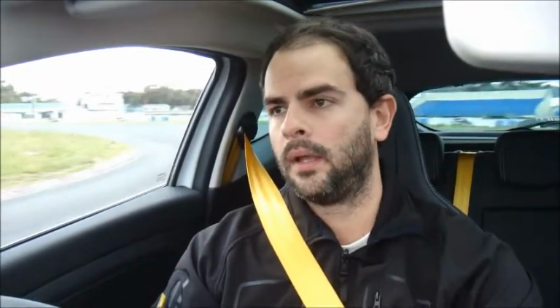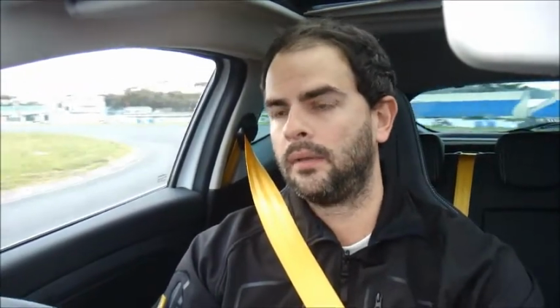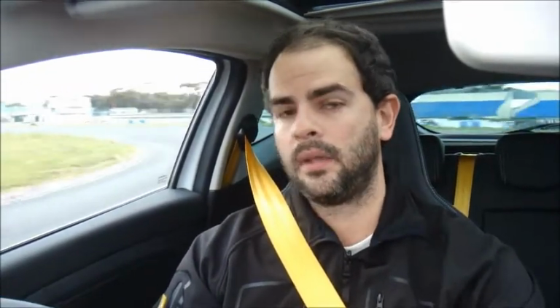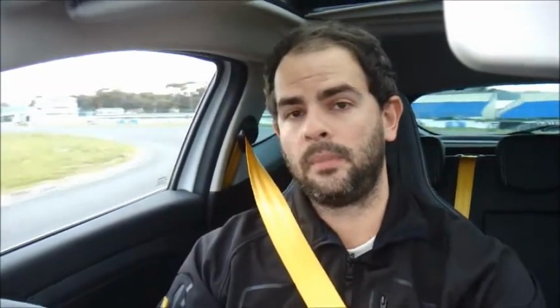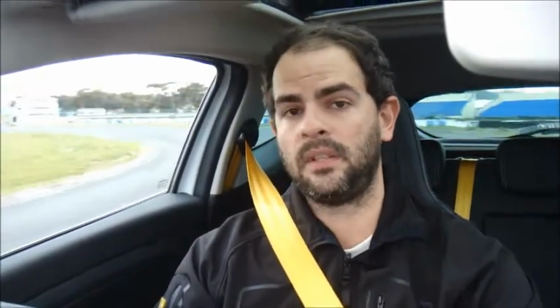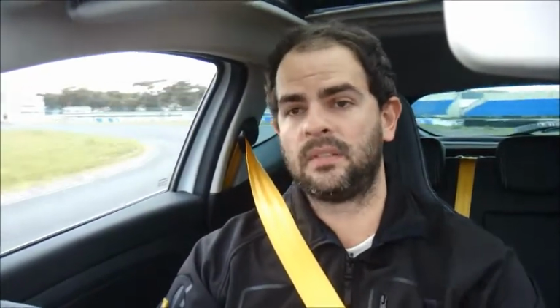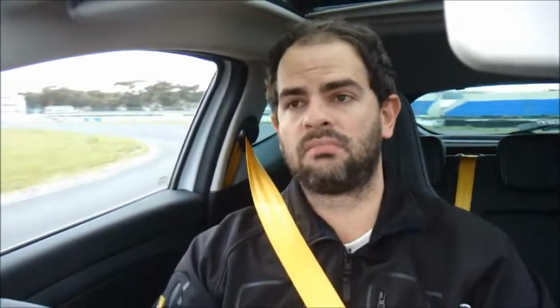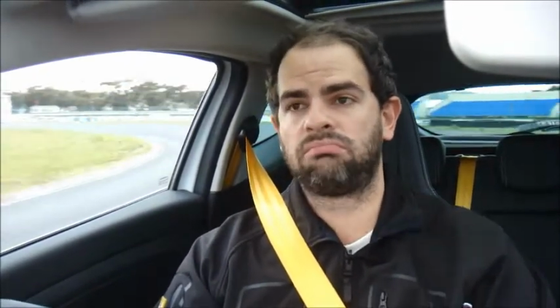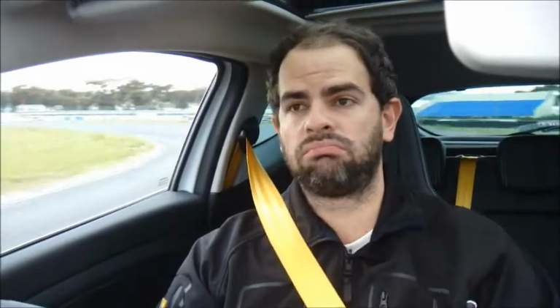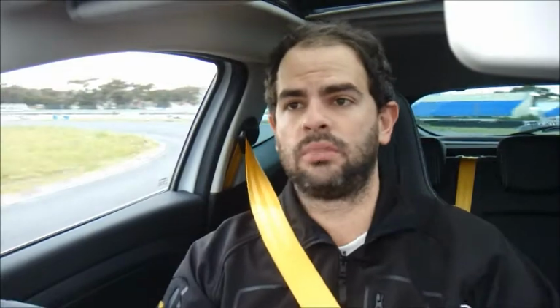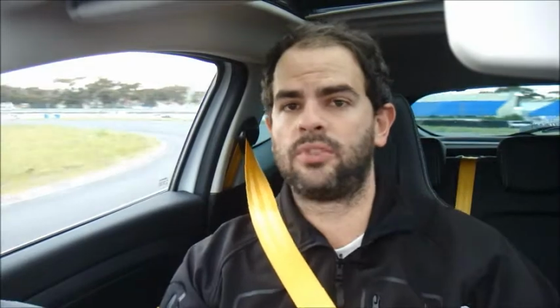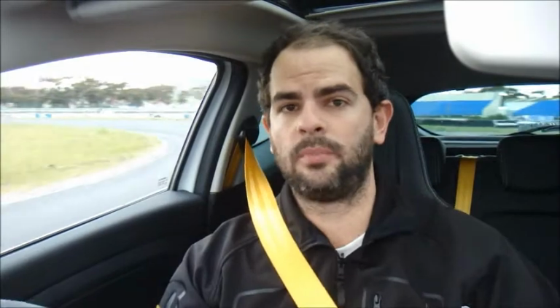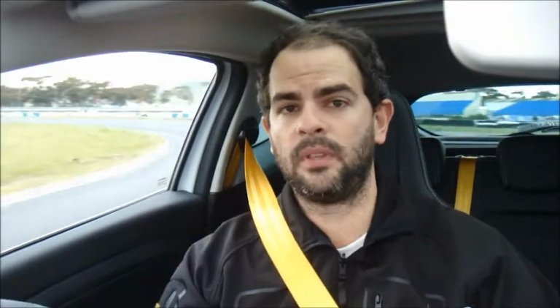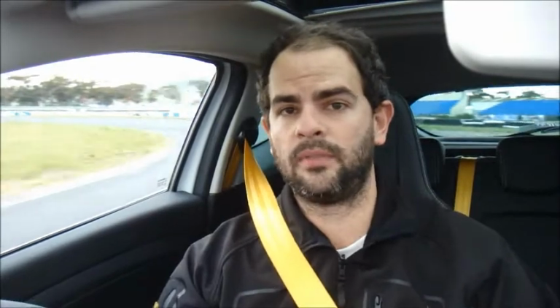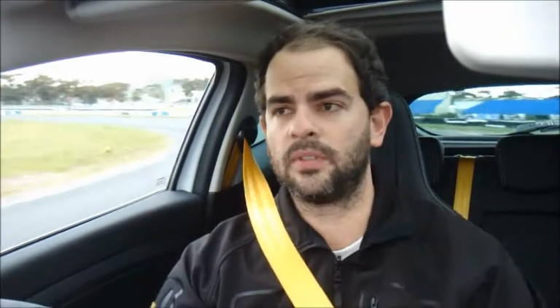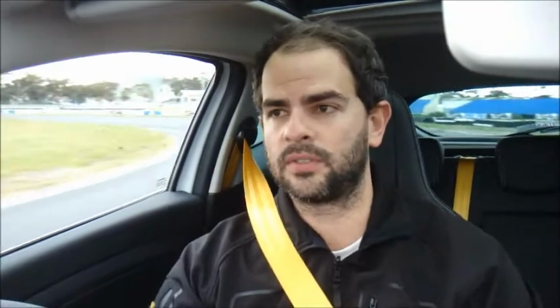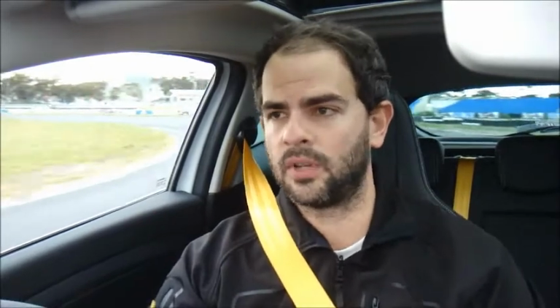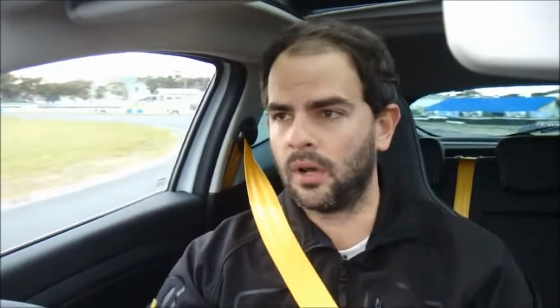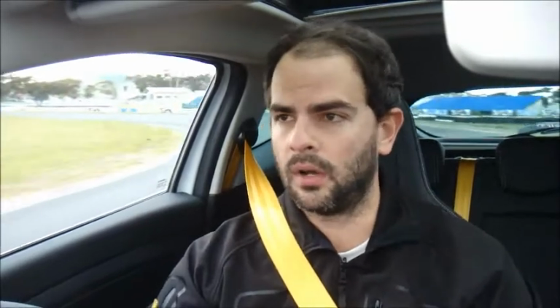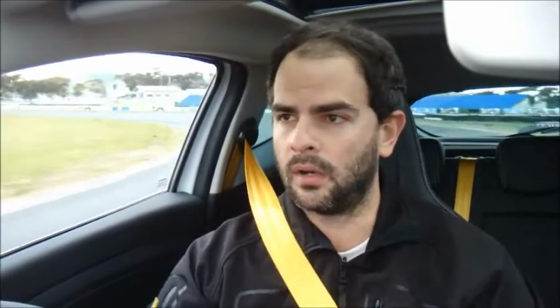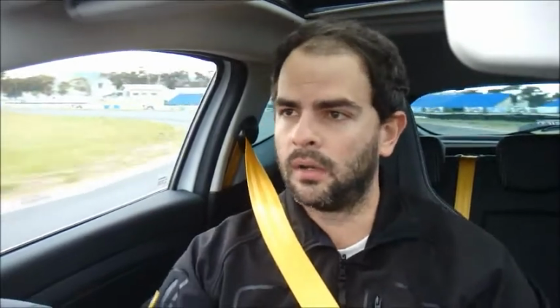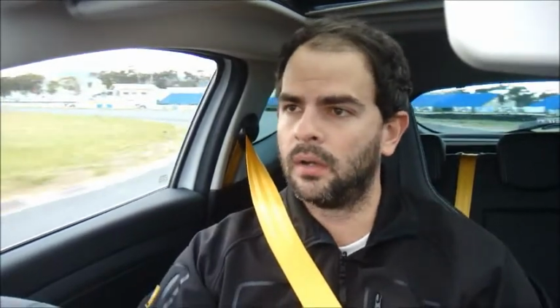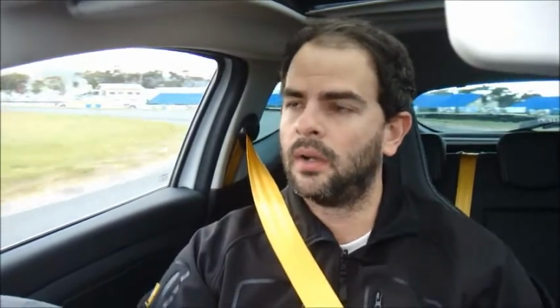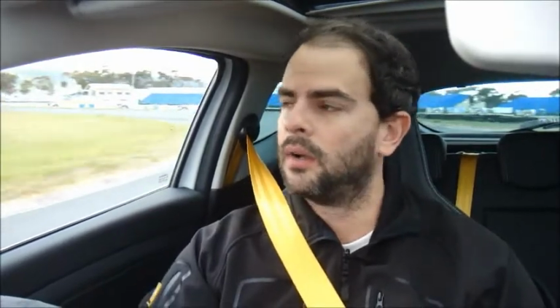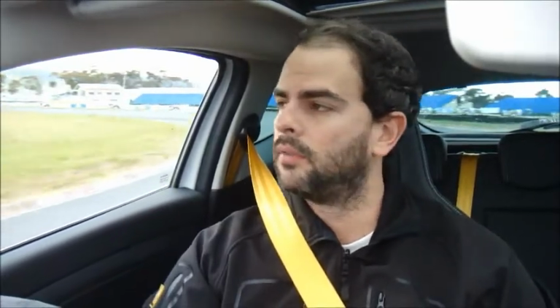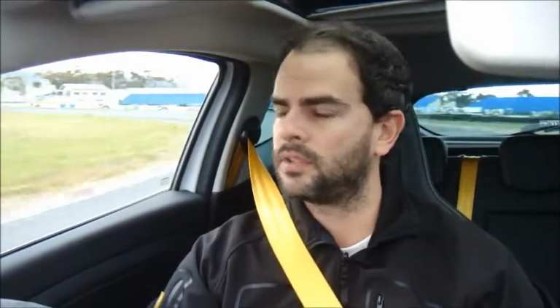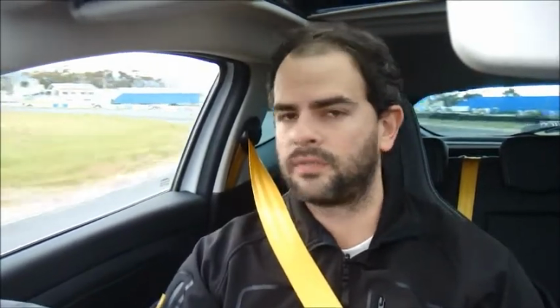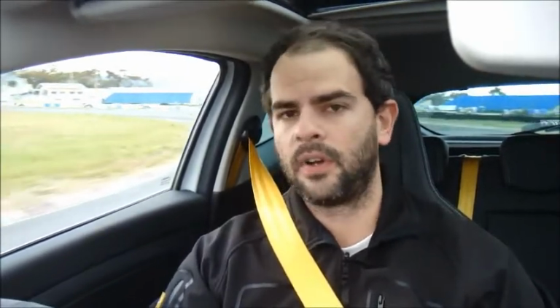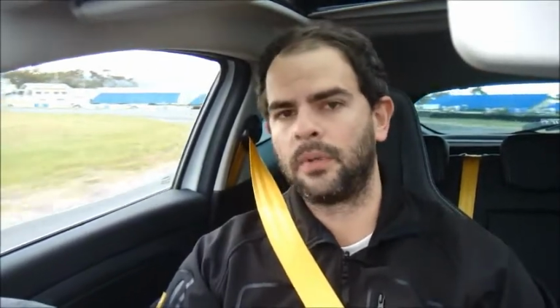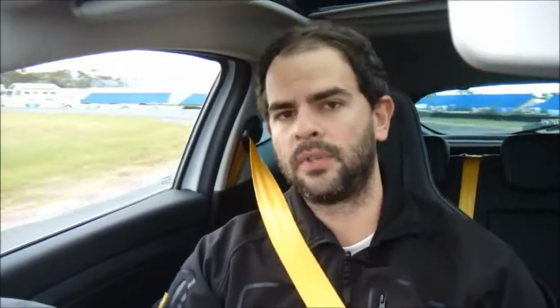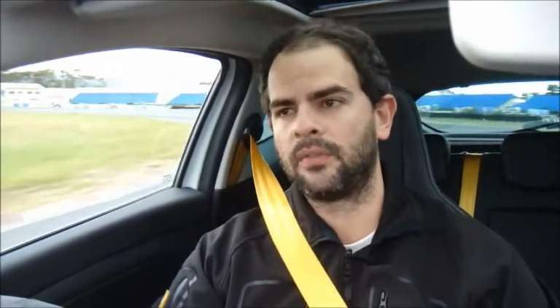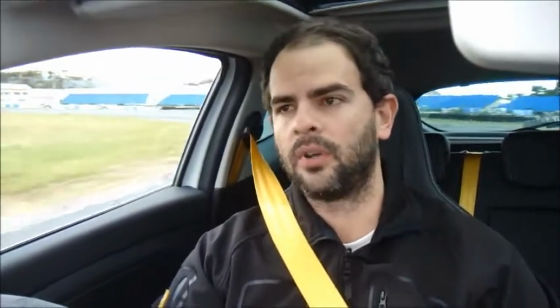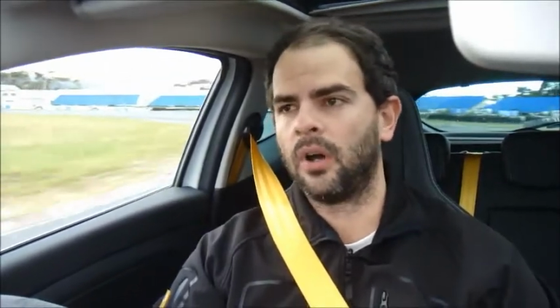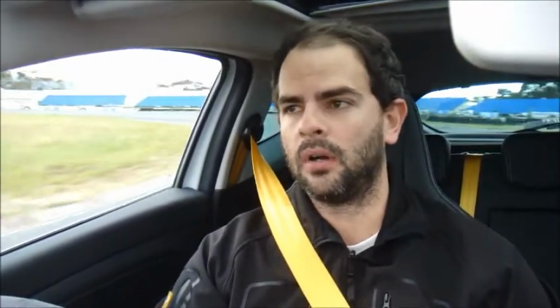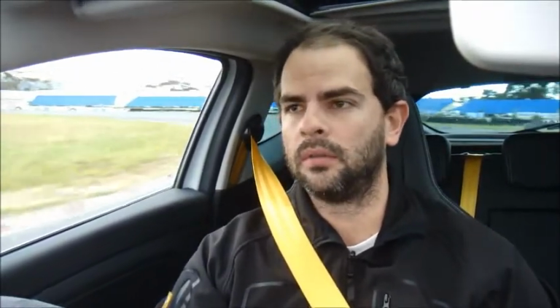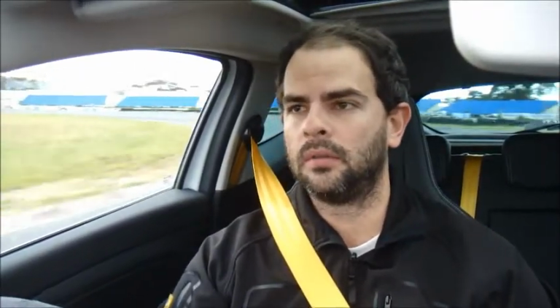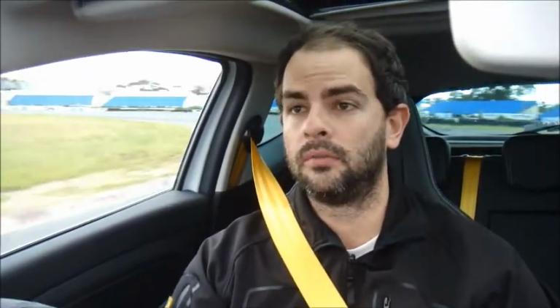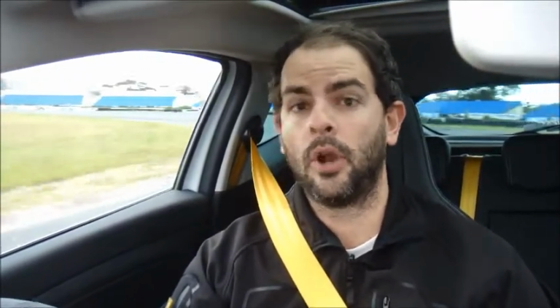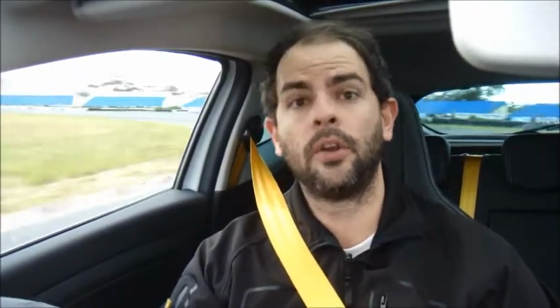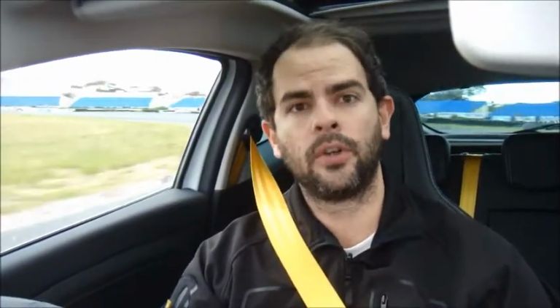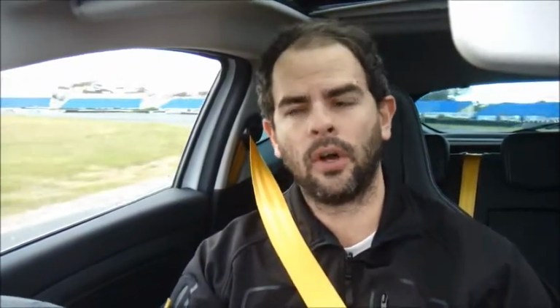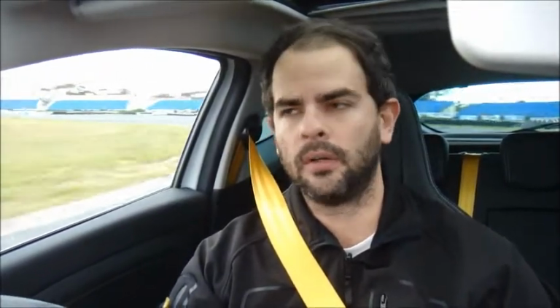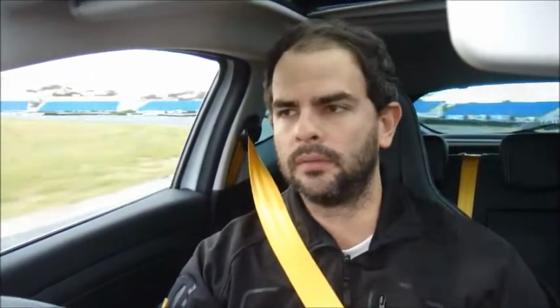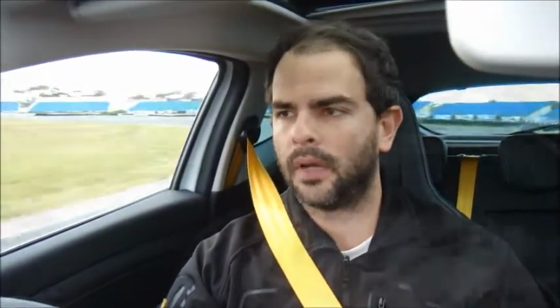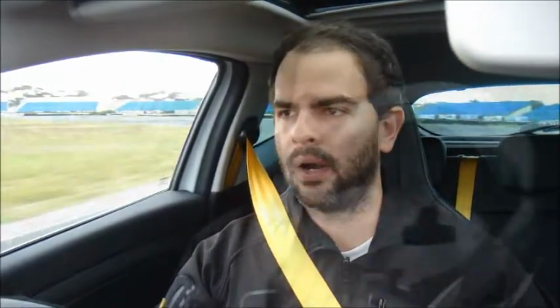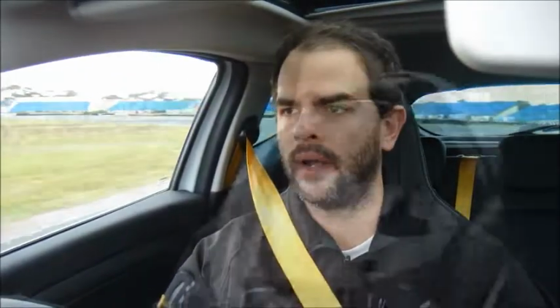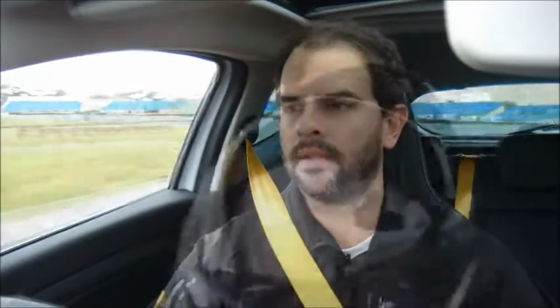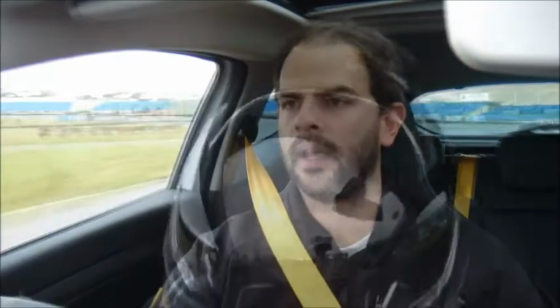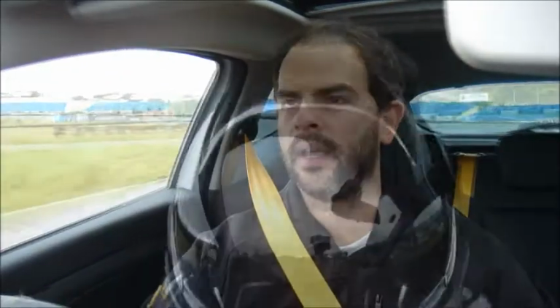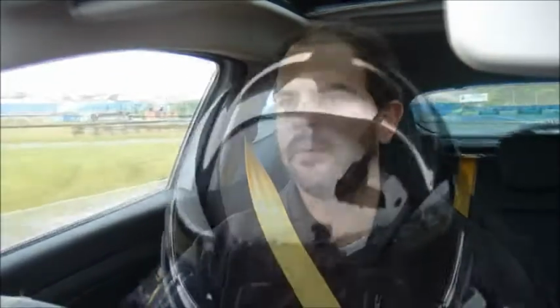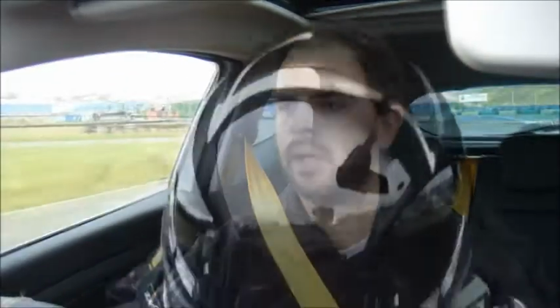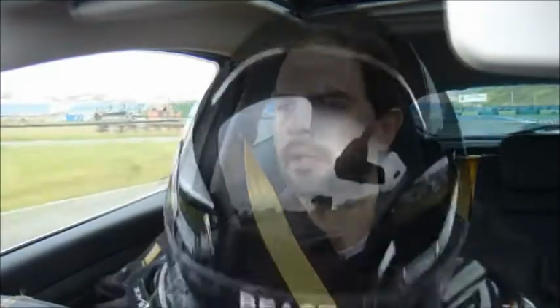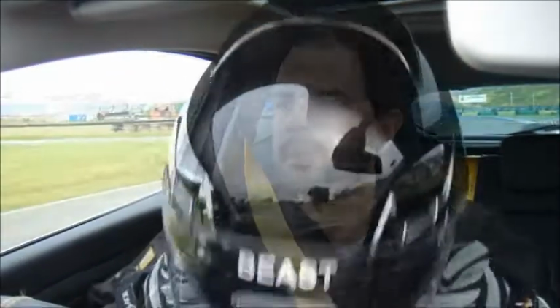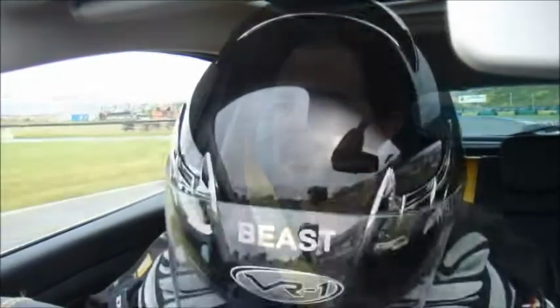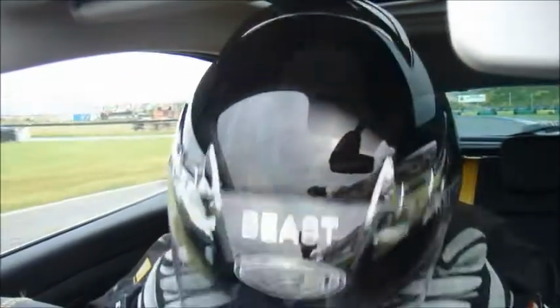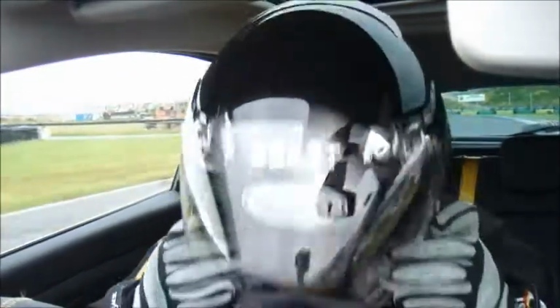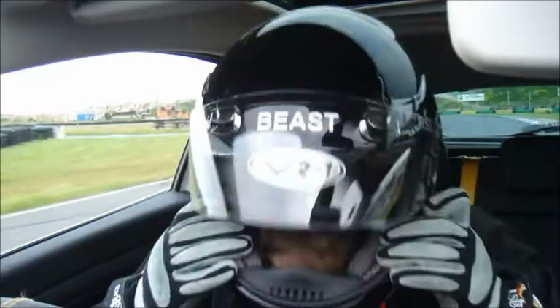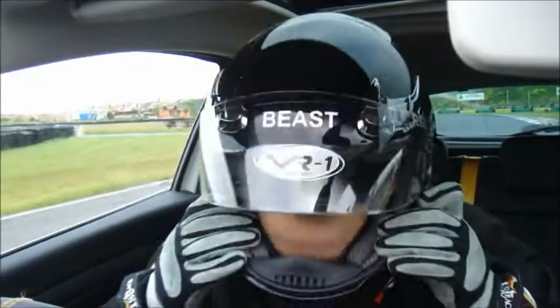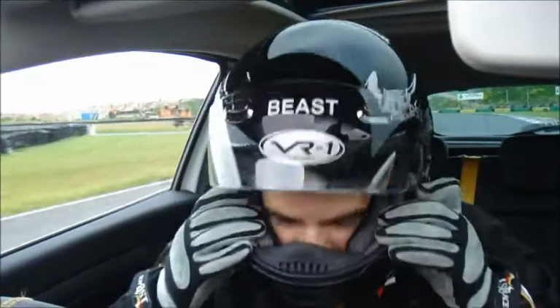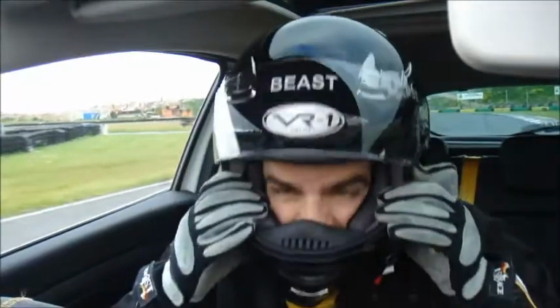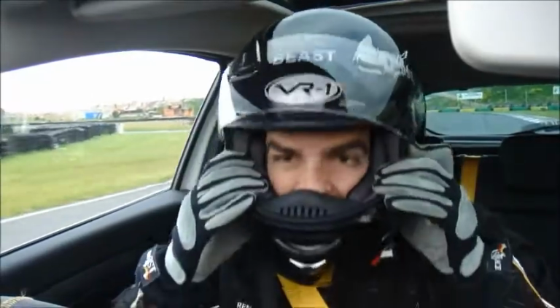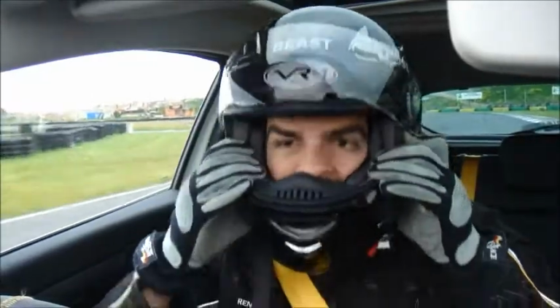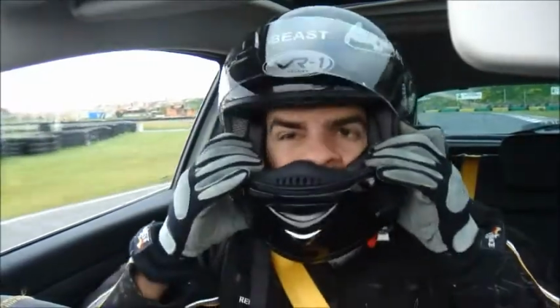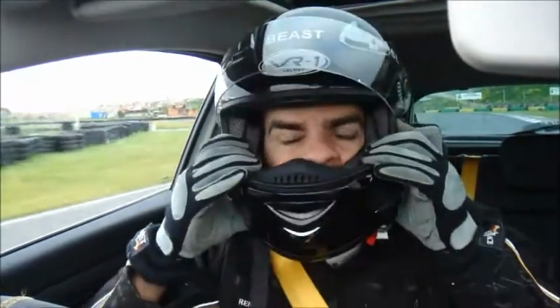That means it should be the fastest front wheel drive road car around here anyway.